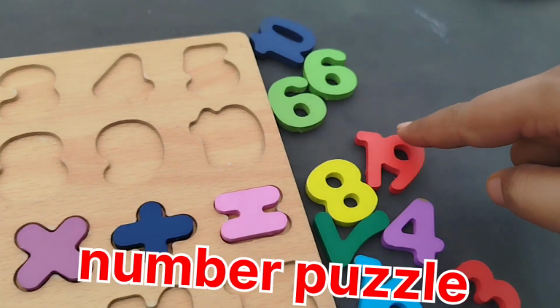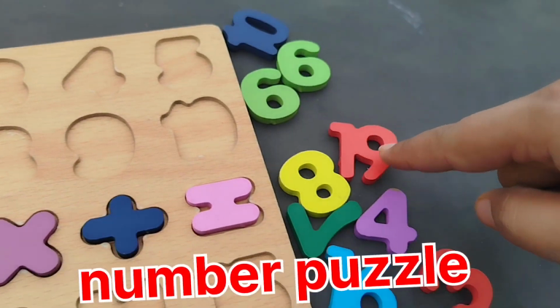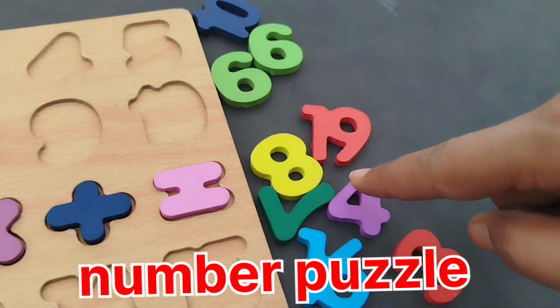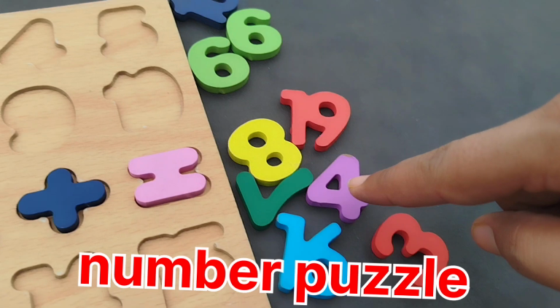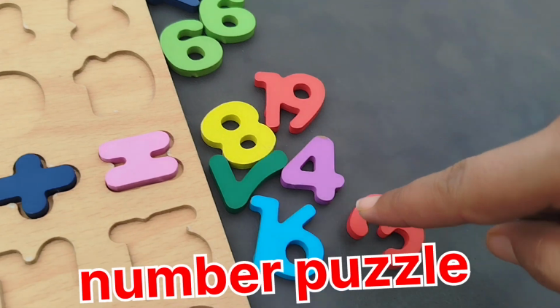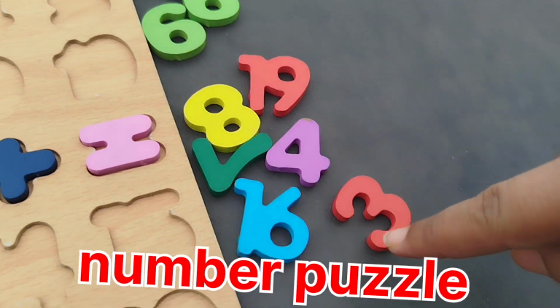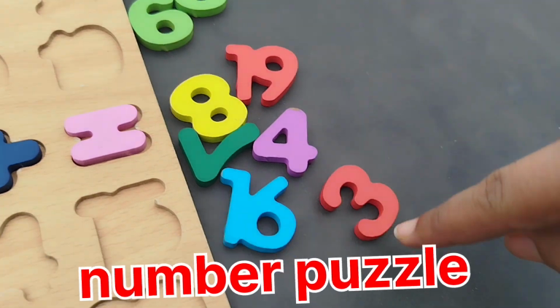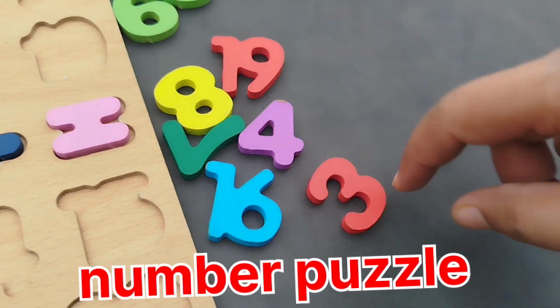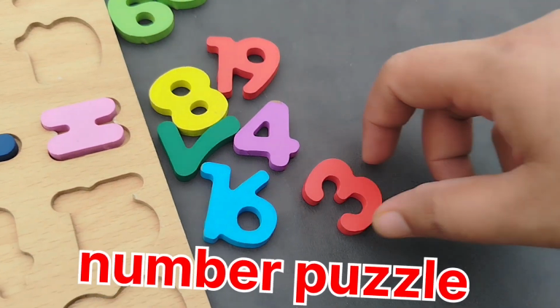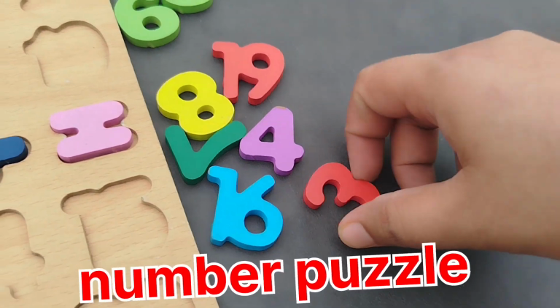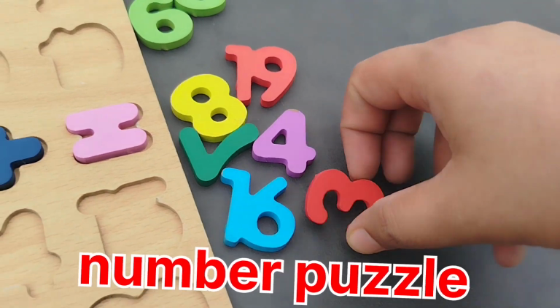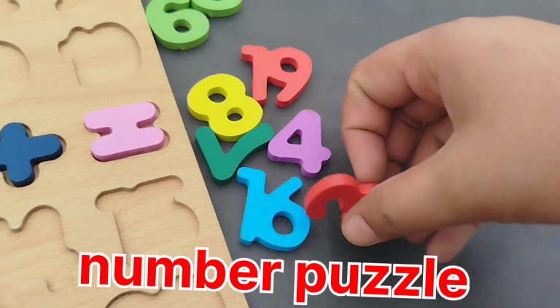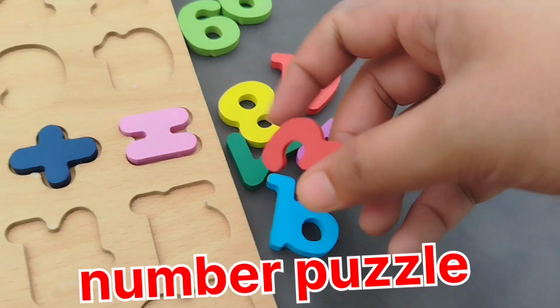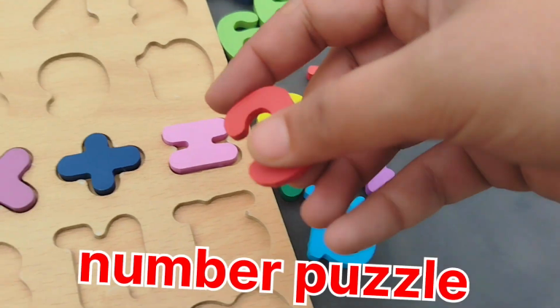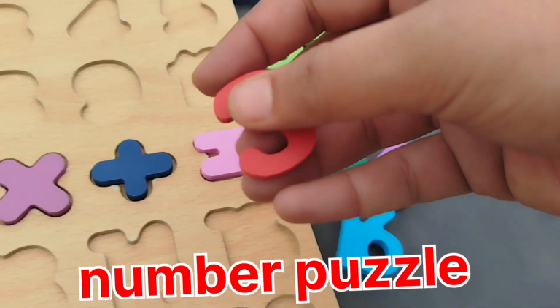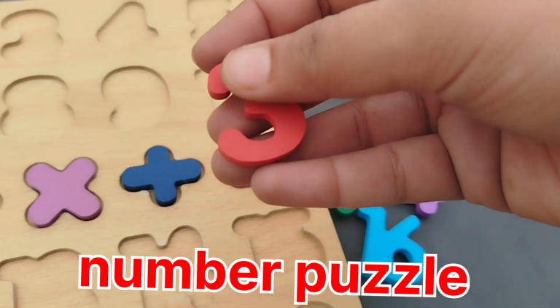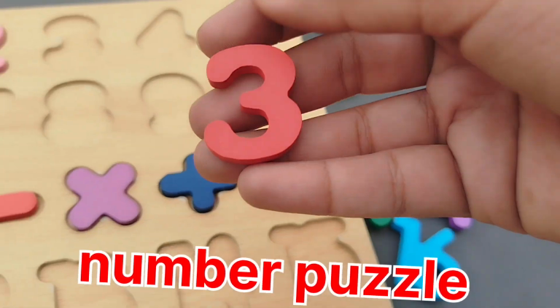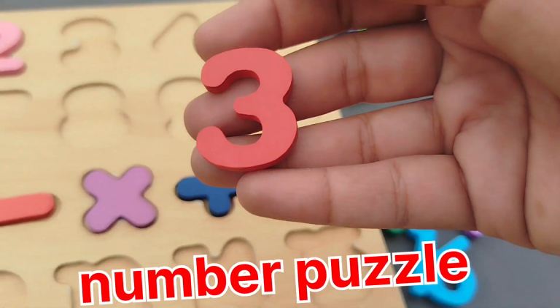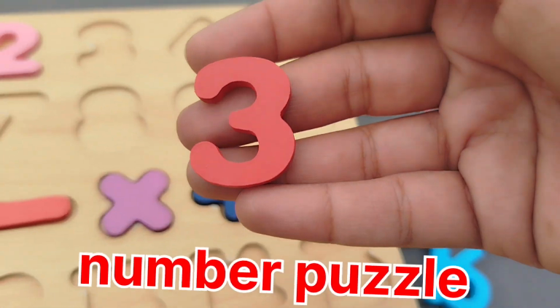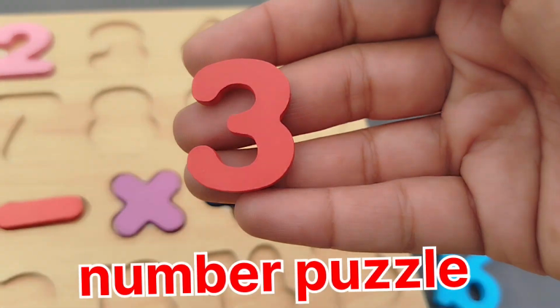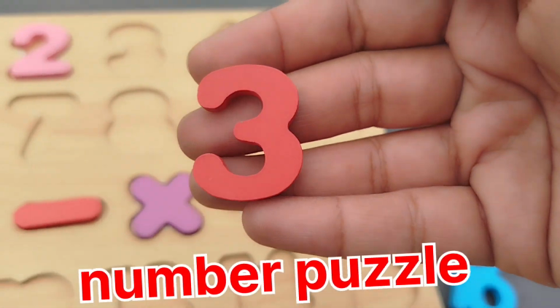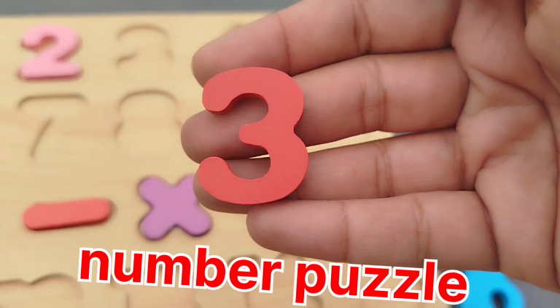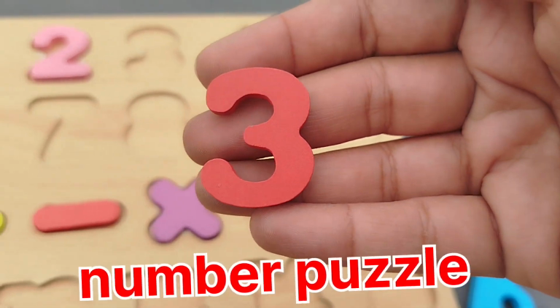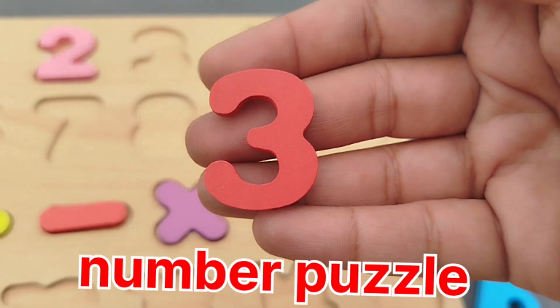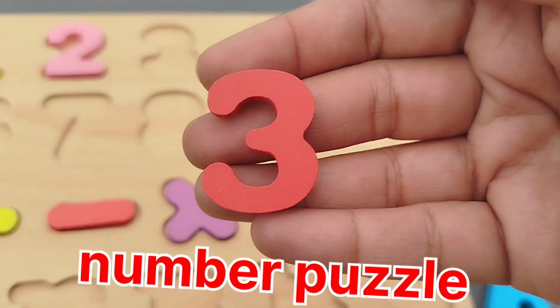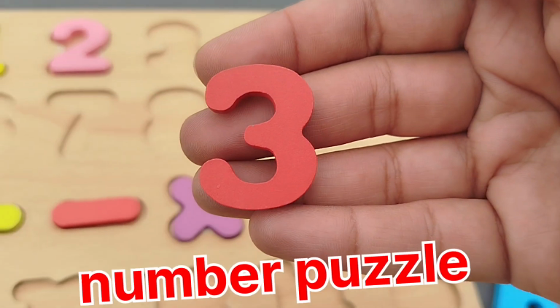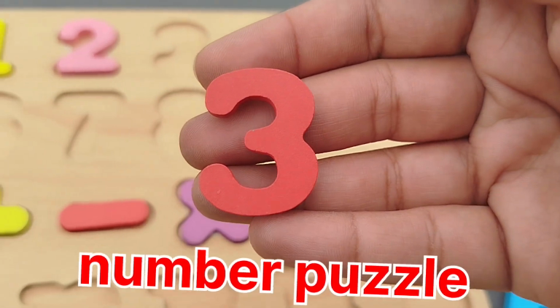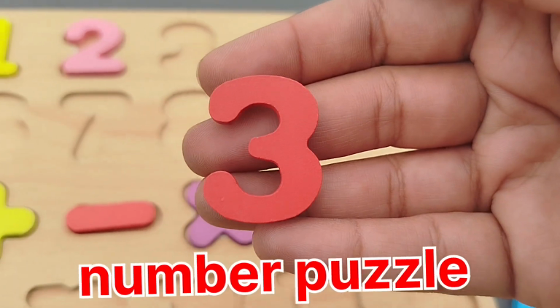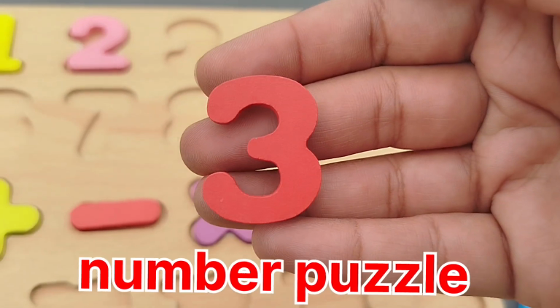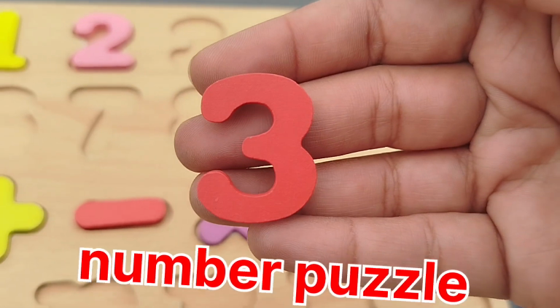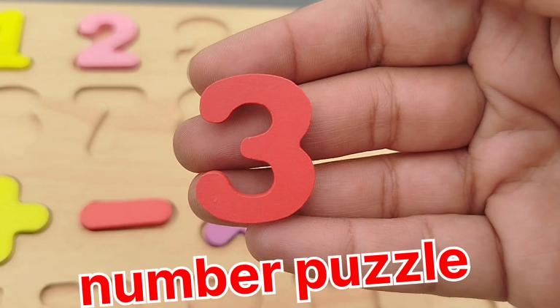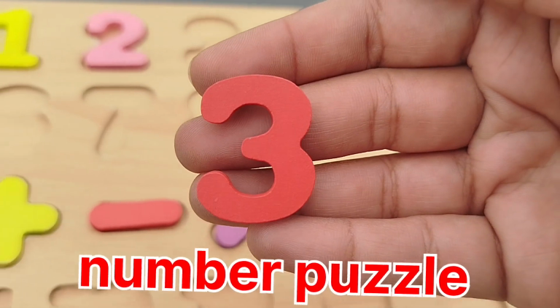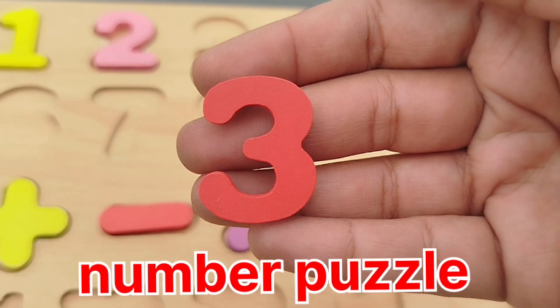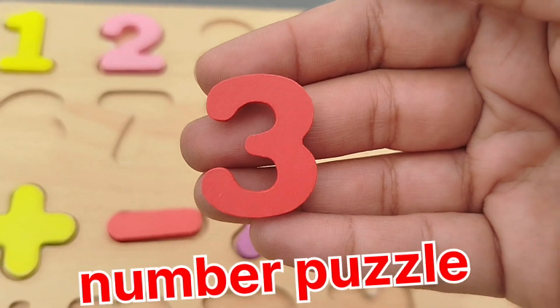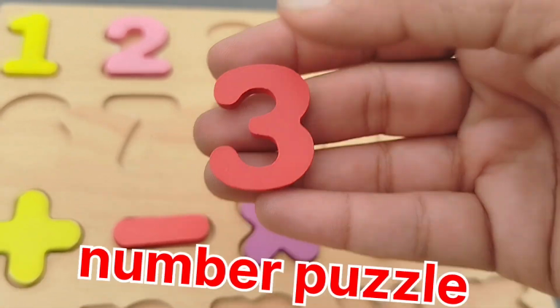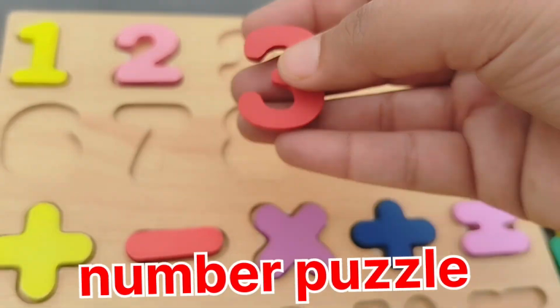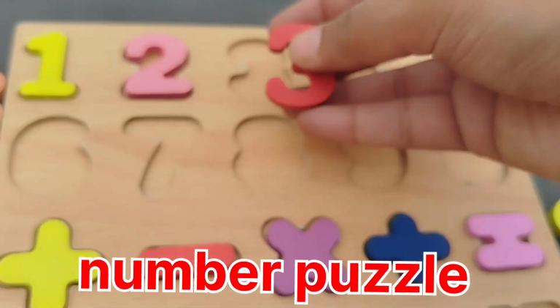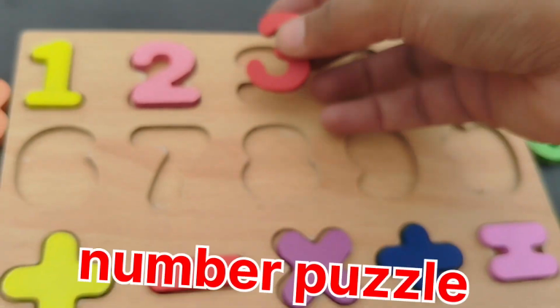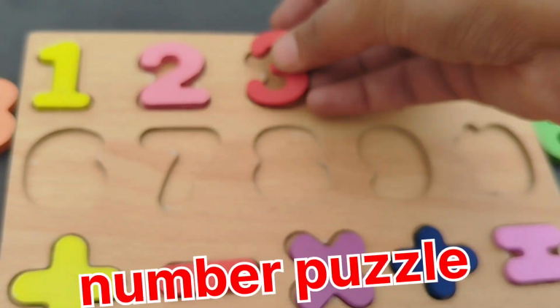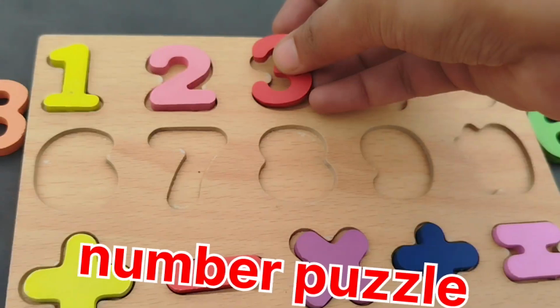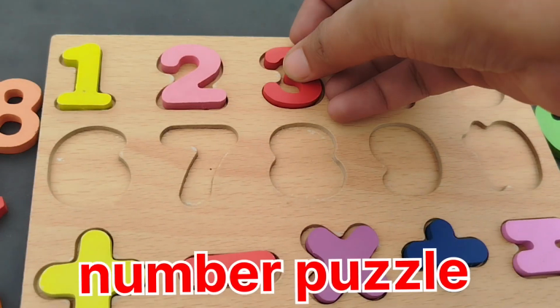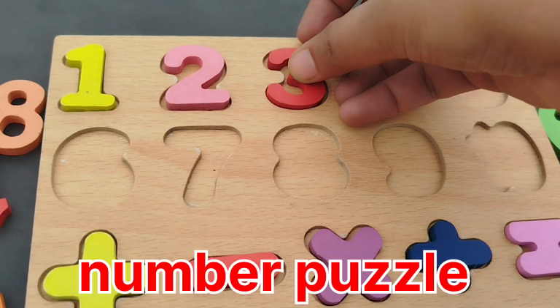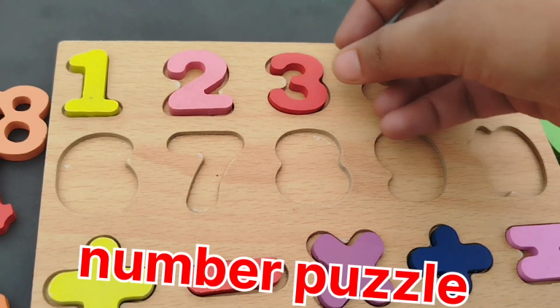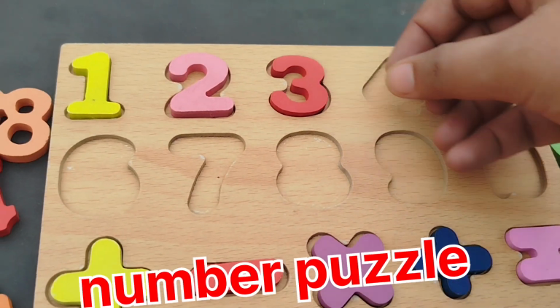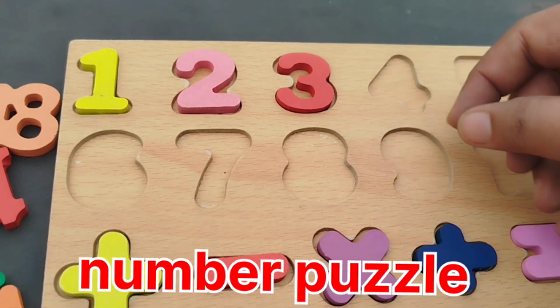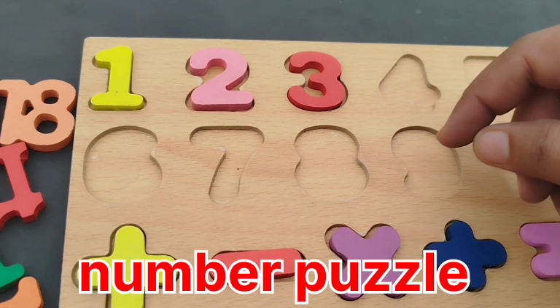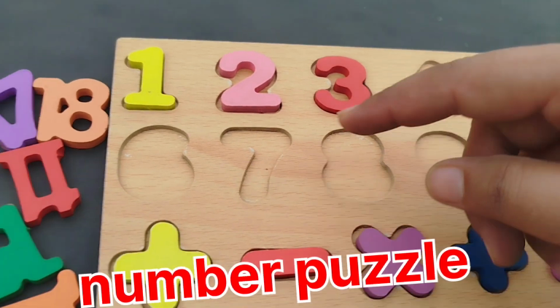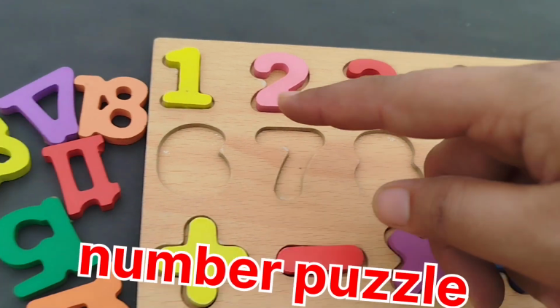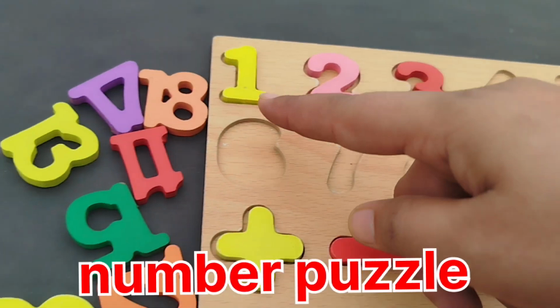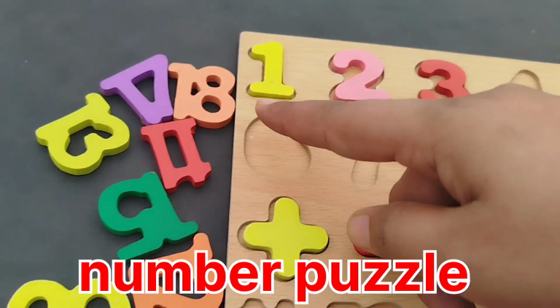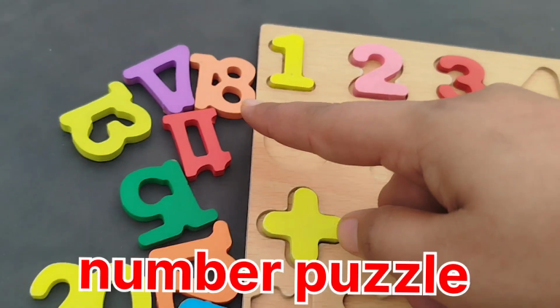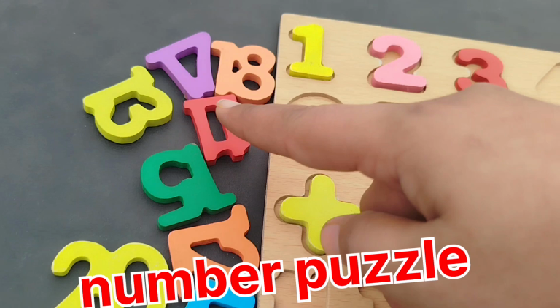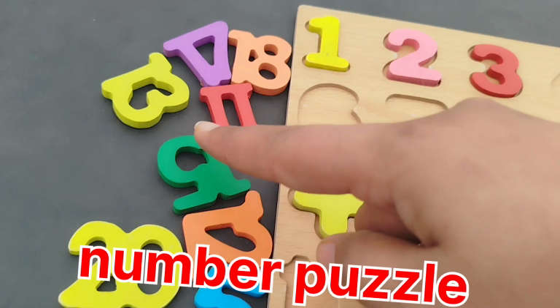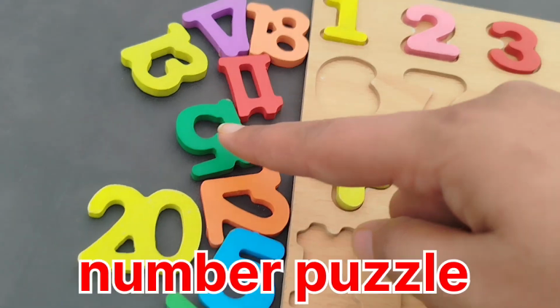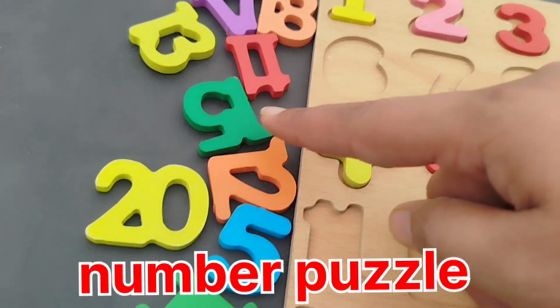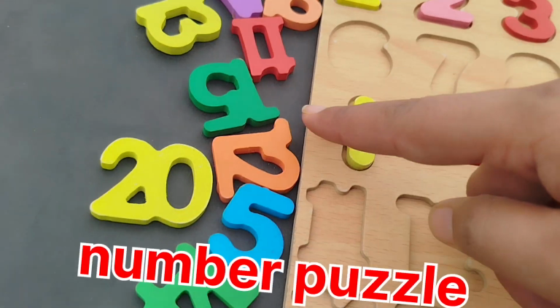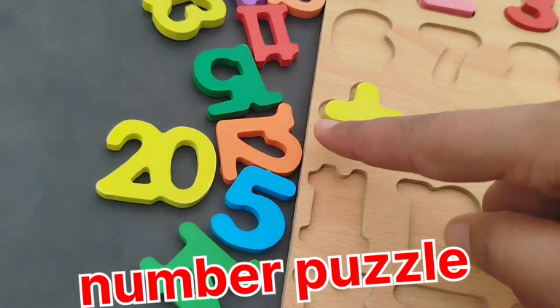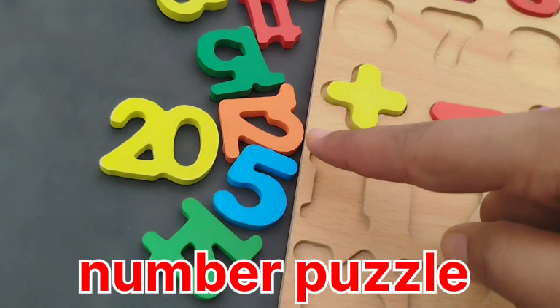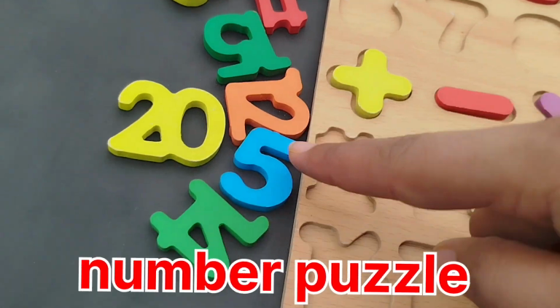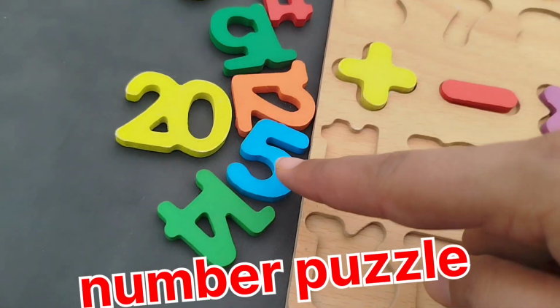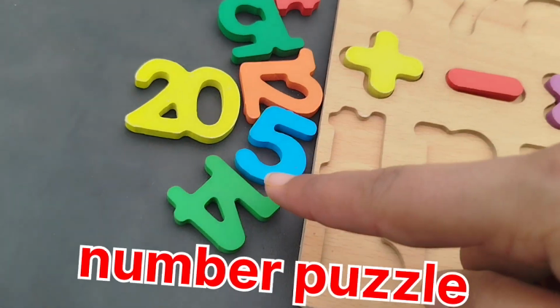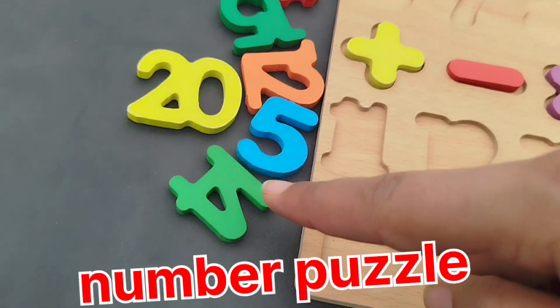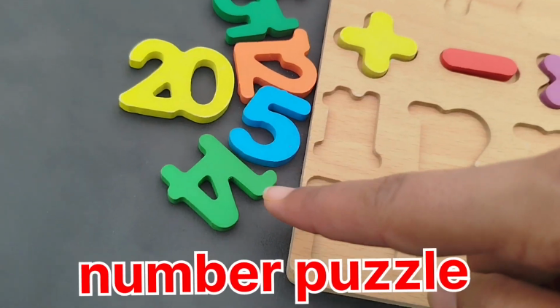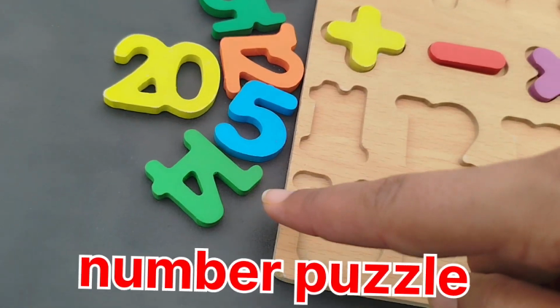The next number is number 3. This is number 3.